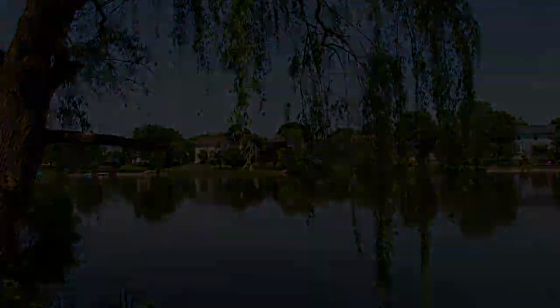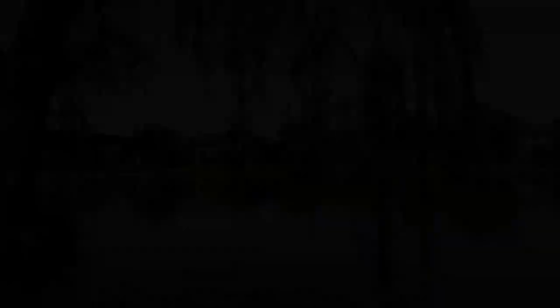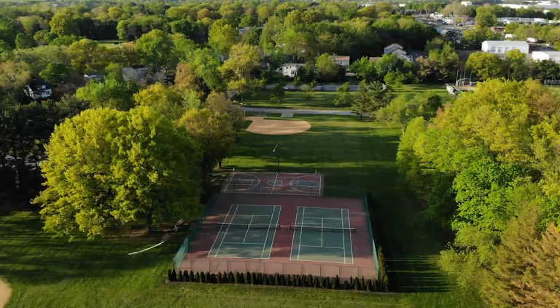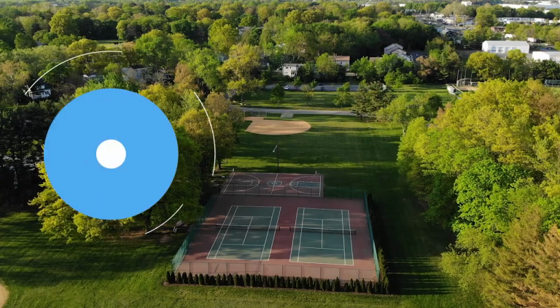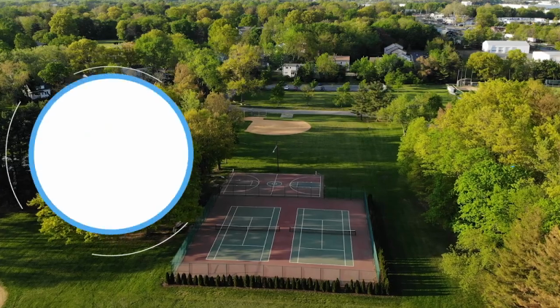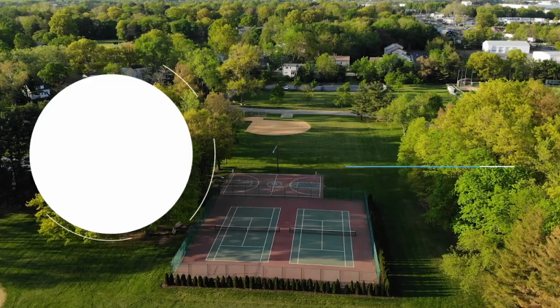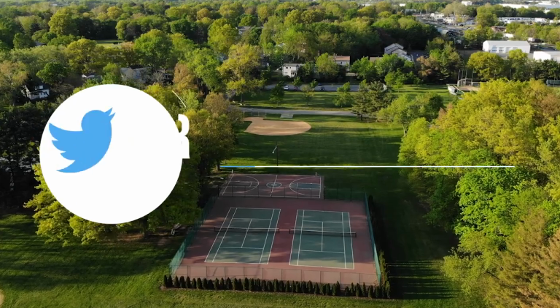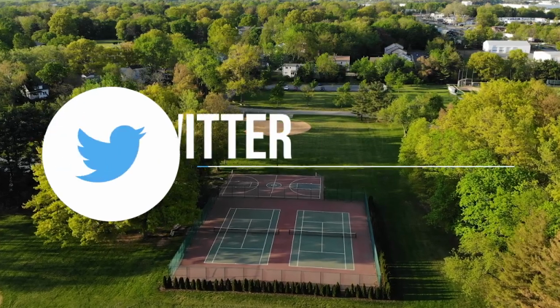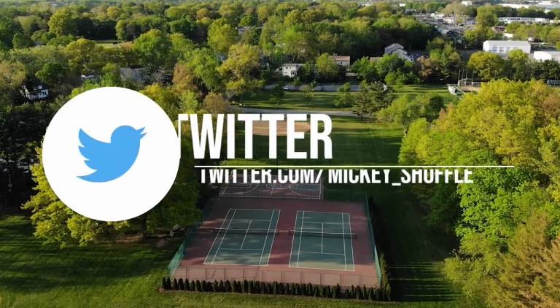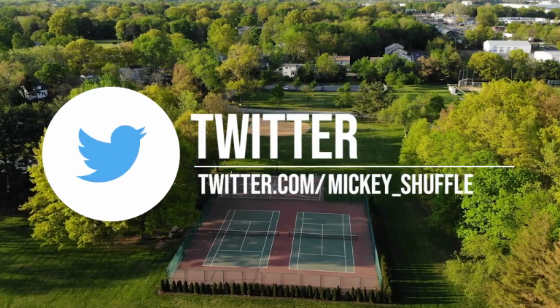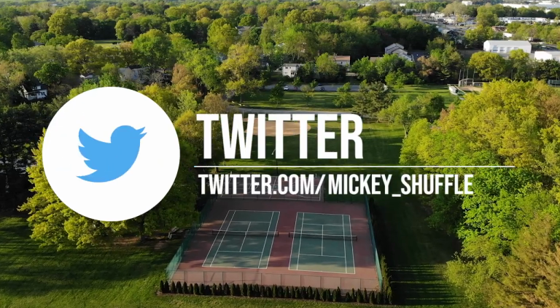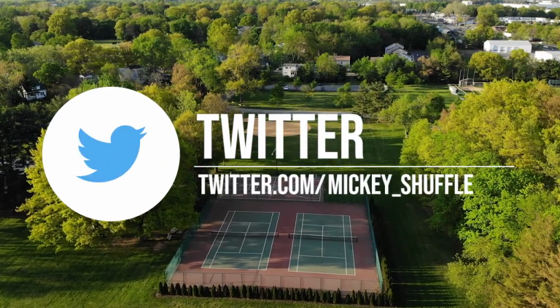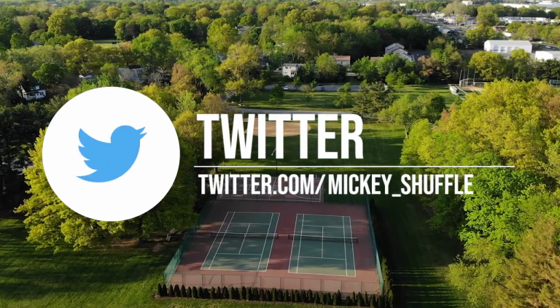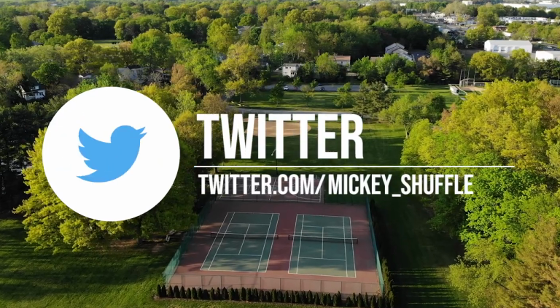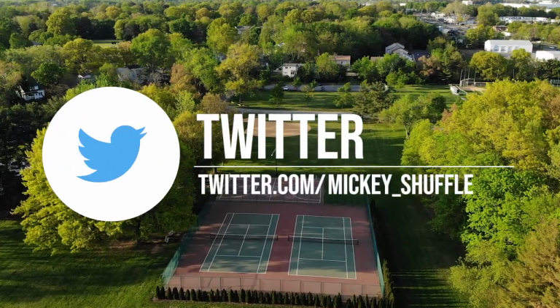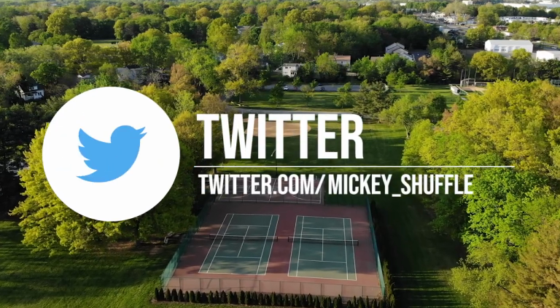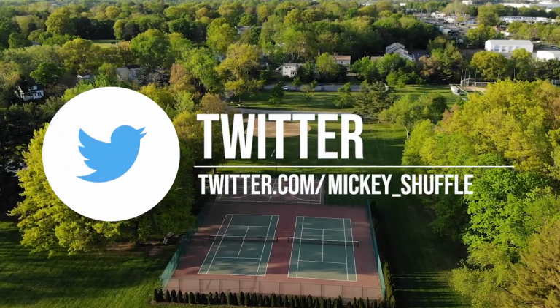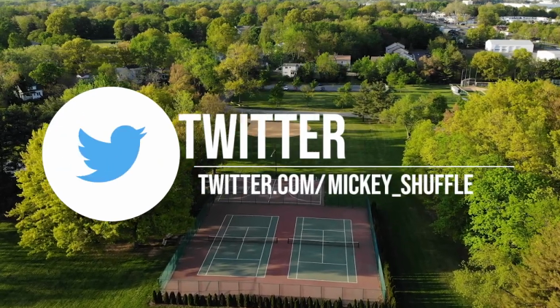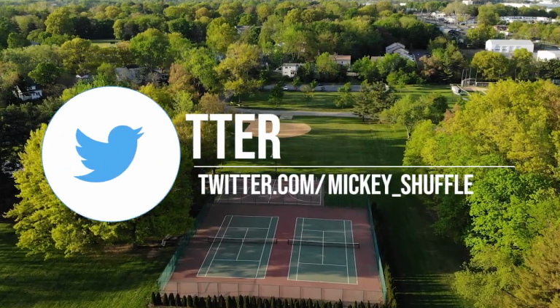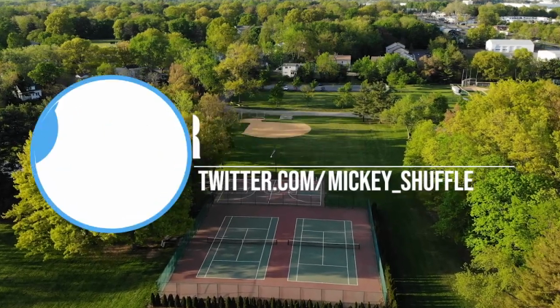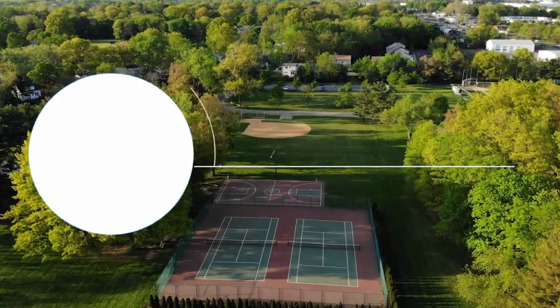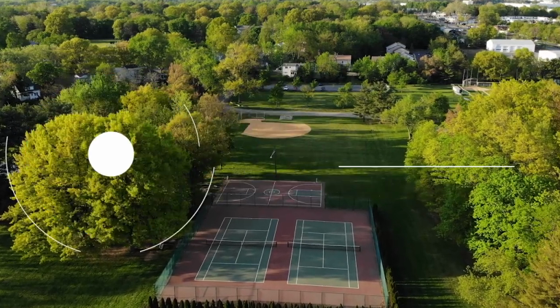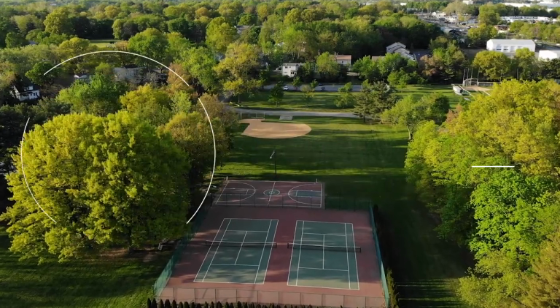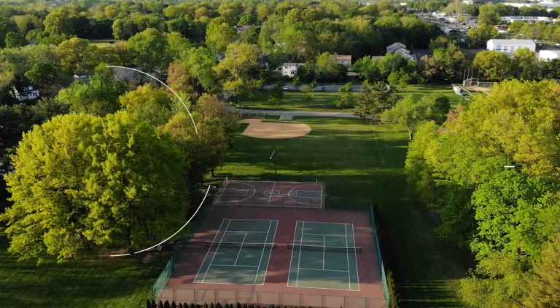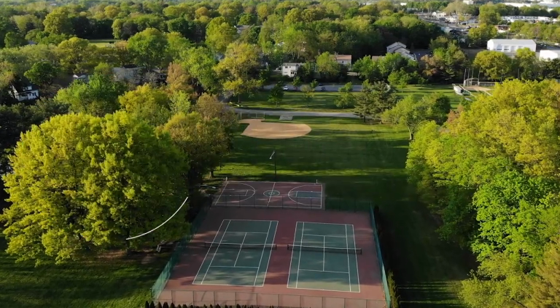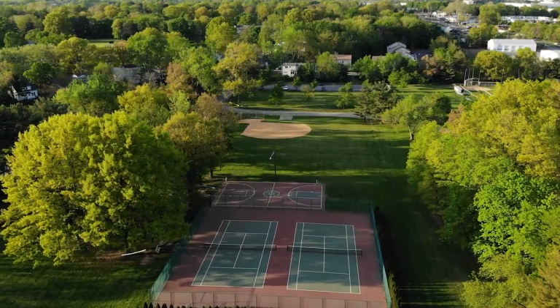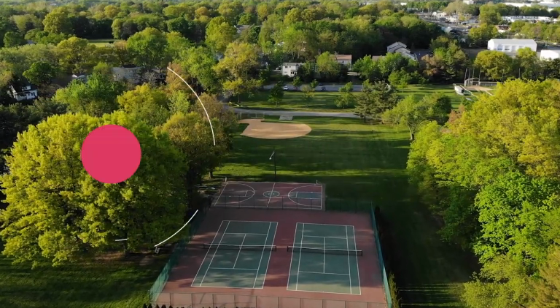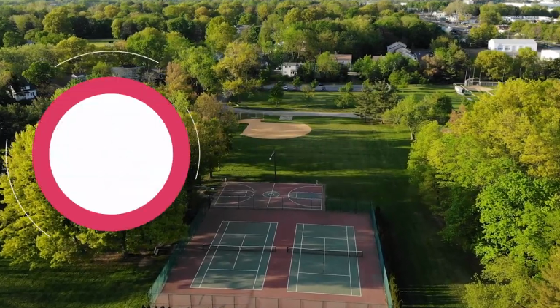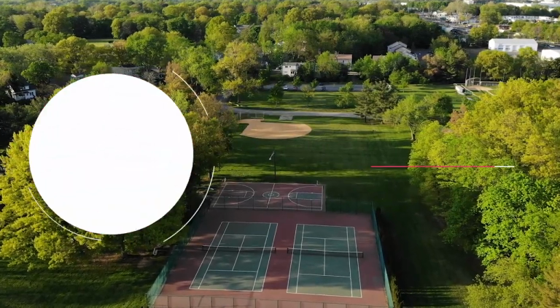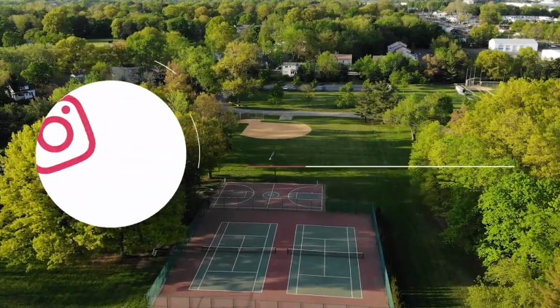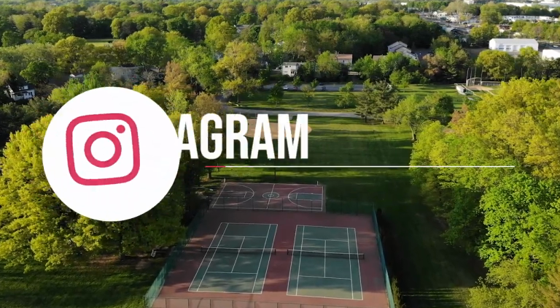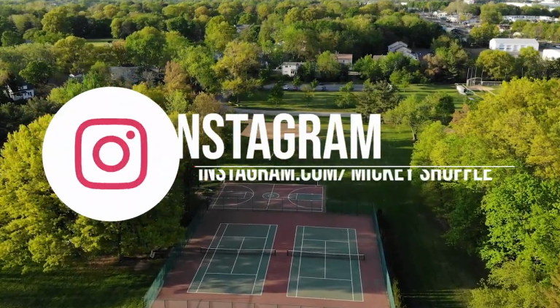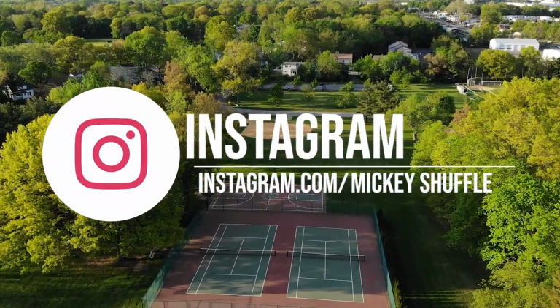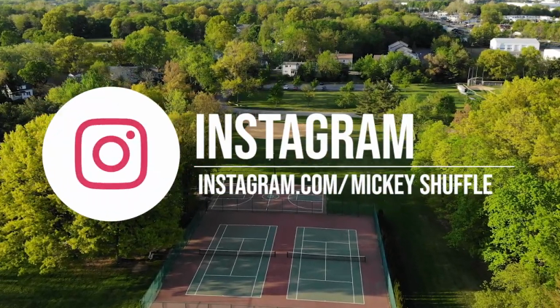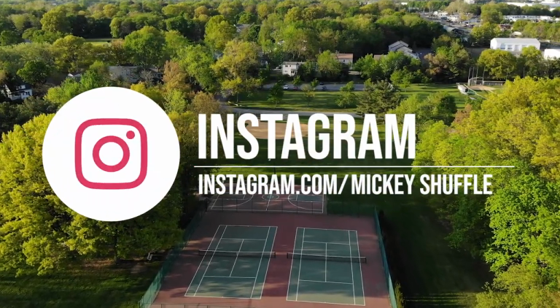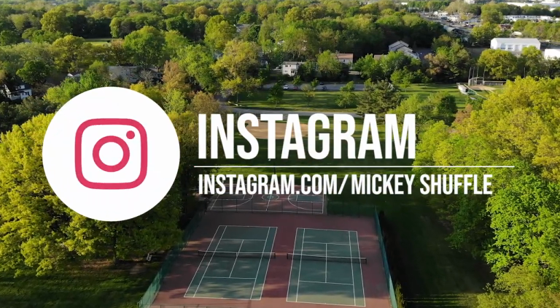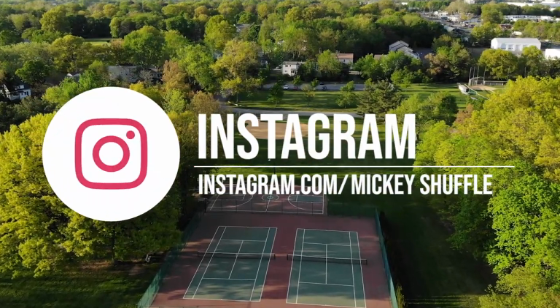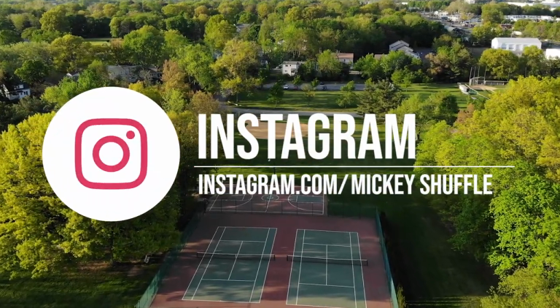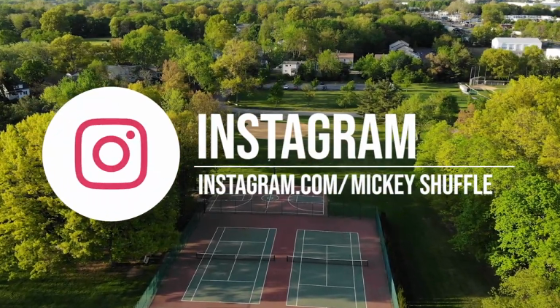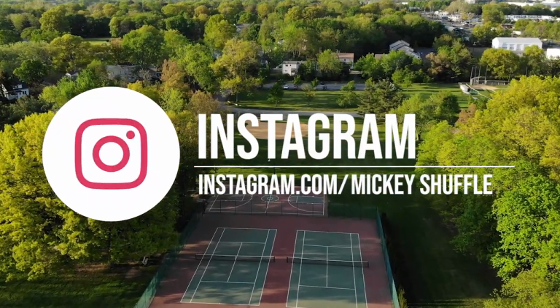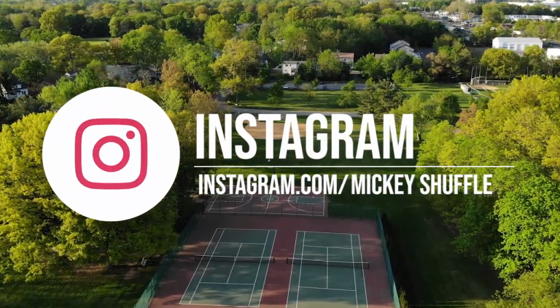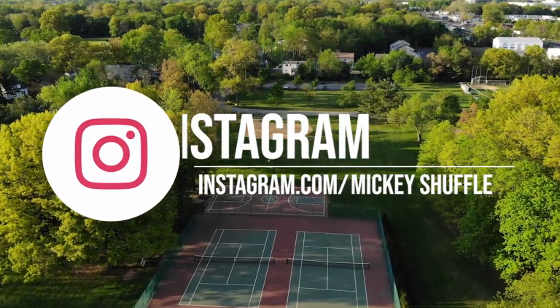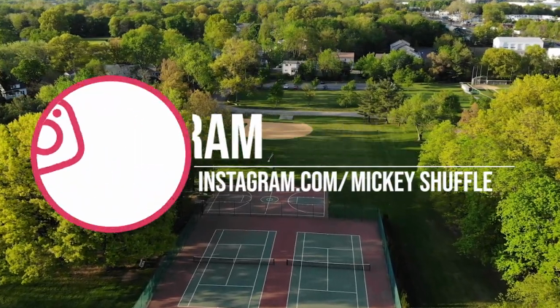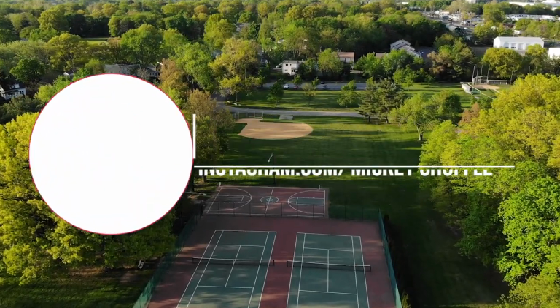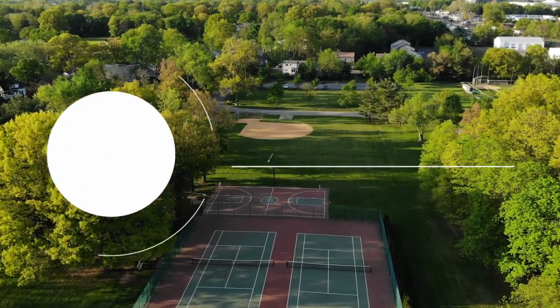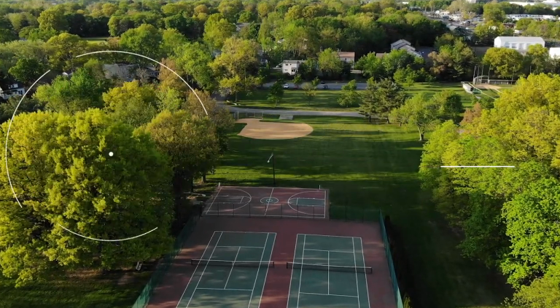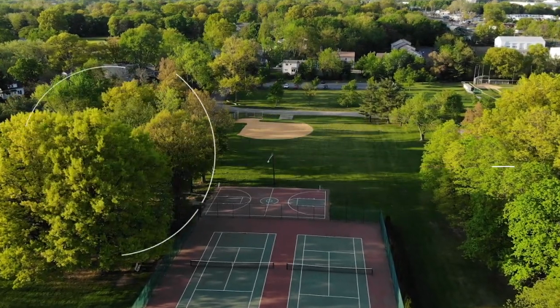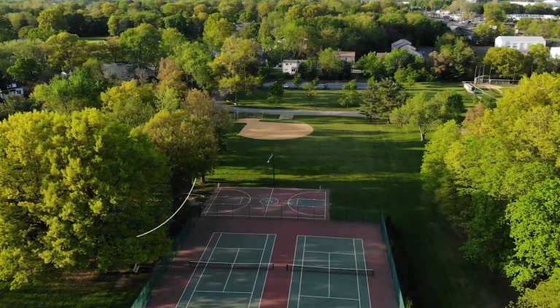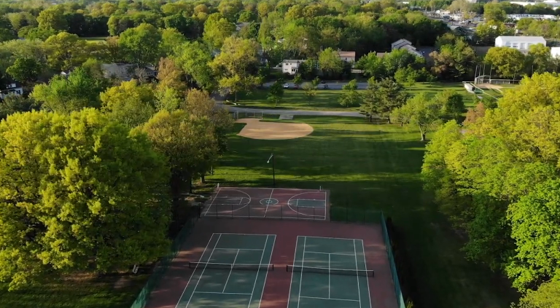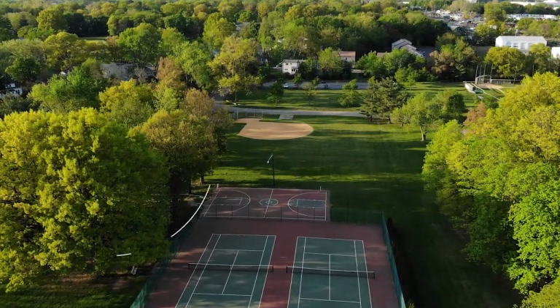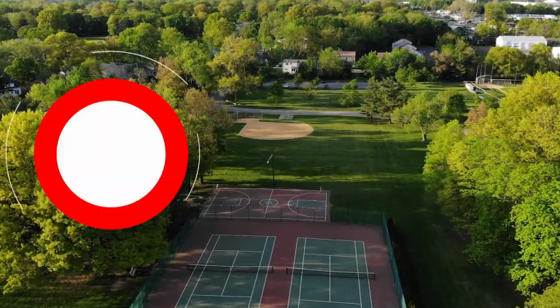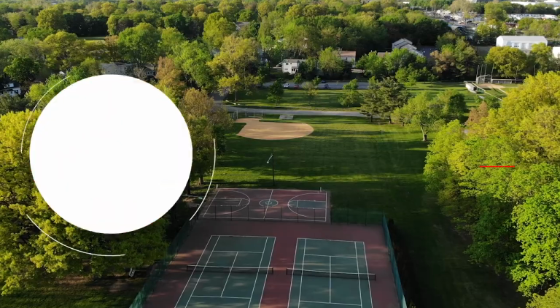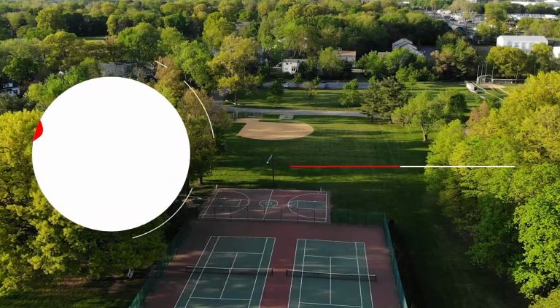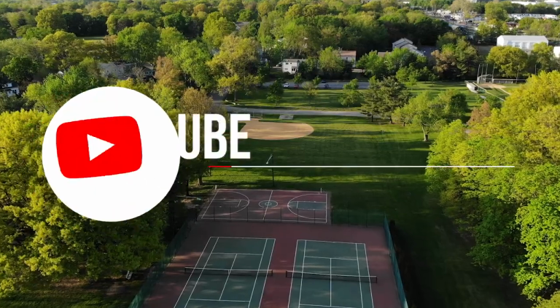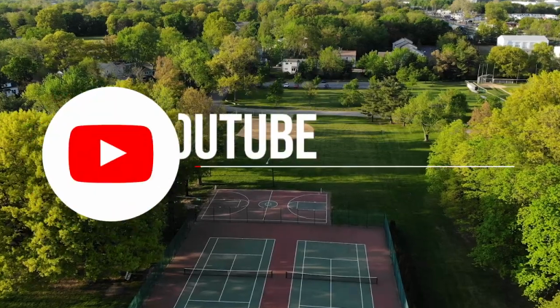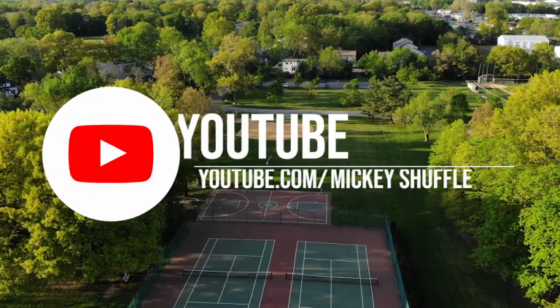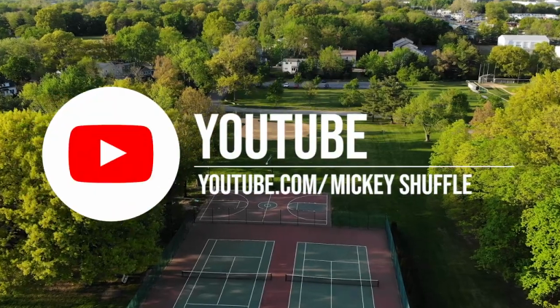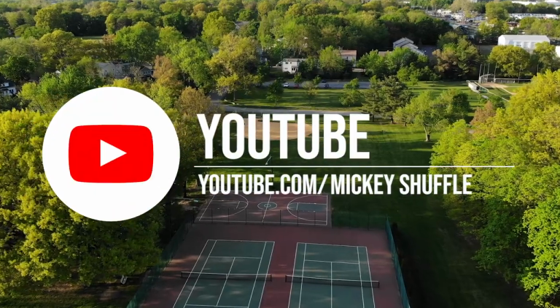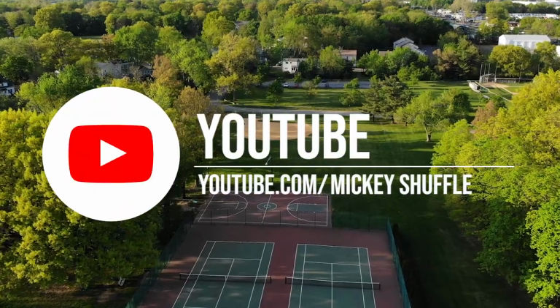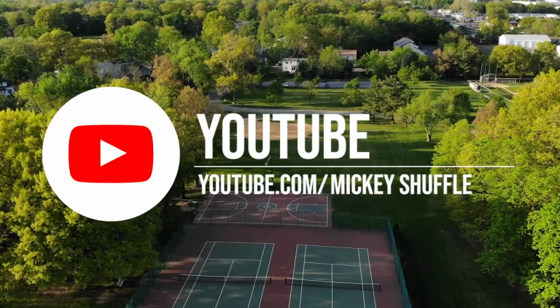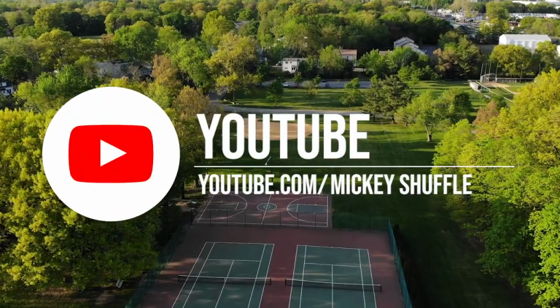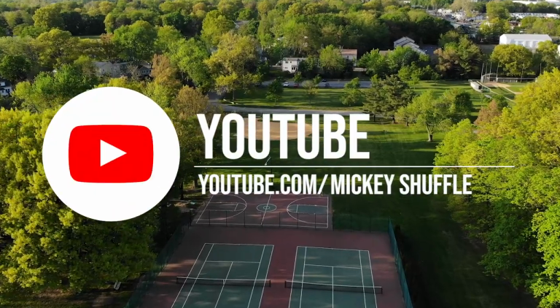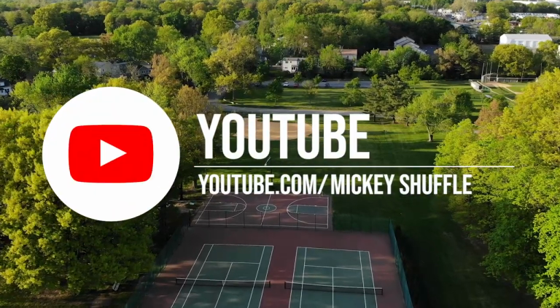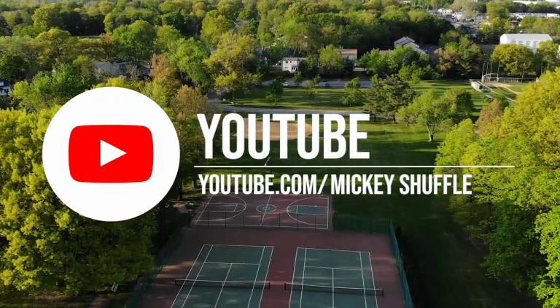Well, that's it for this episode. Don't forget to follow me on Twitter and Instagram, and subscribe to Mickey's Shuffle on YouTube for more videos like this.